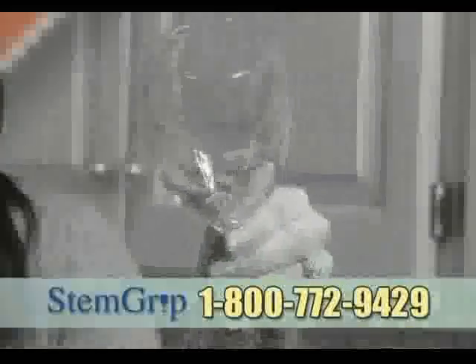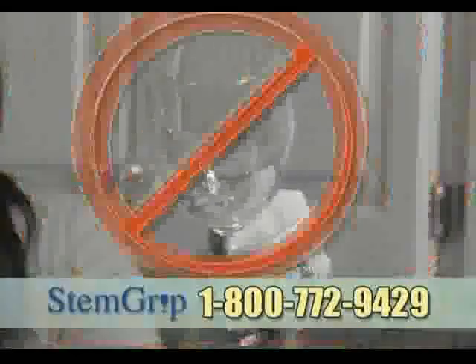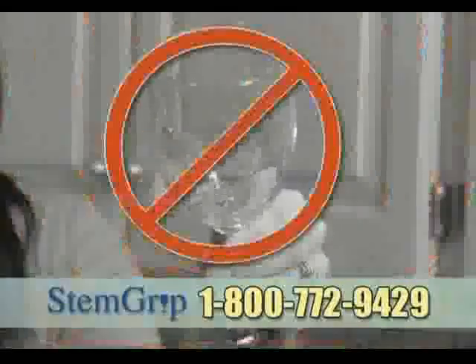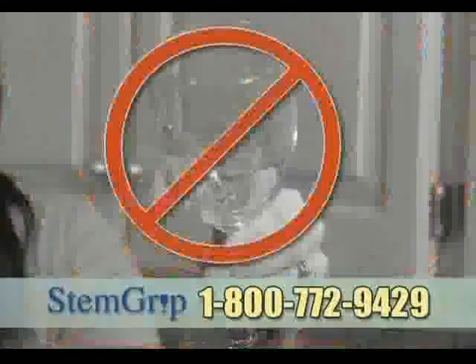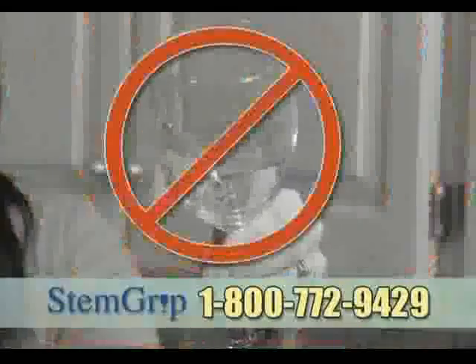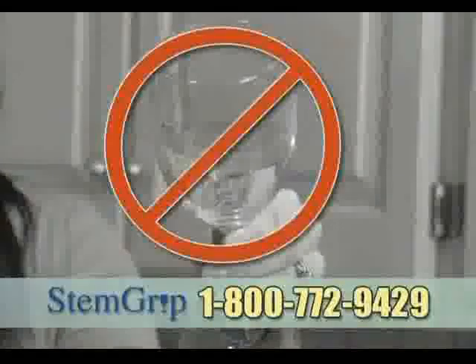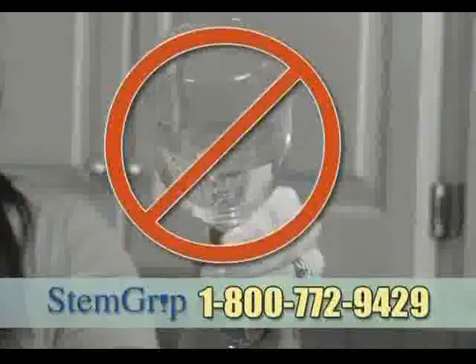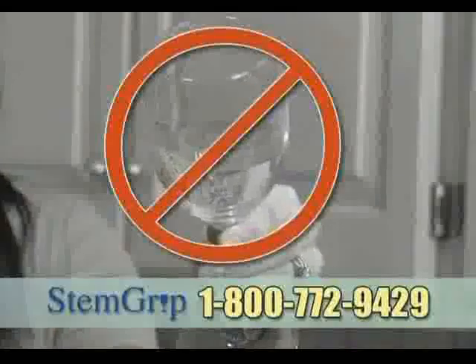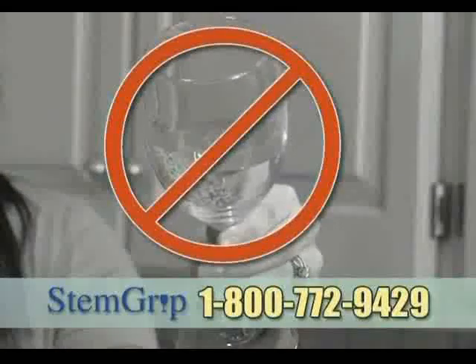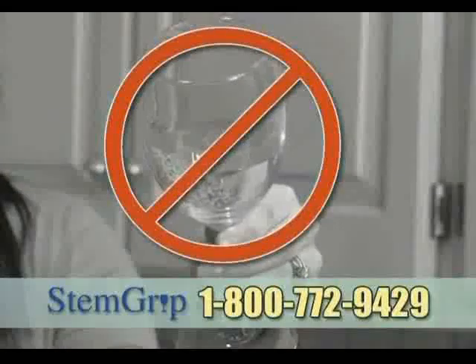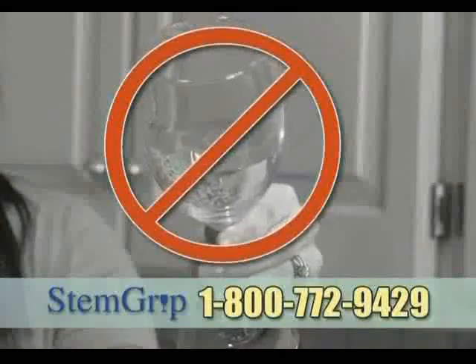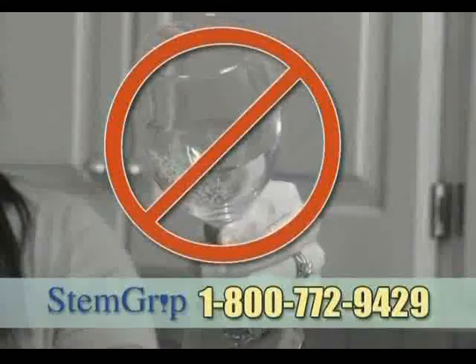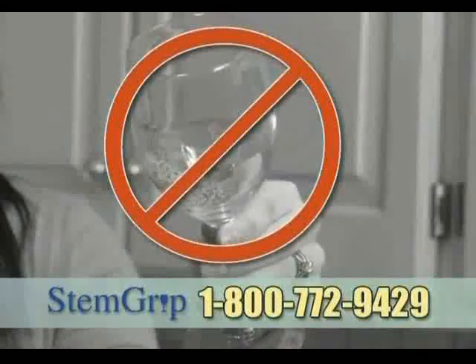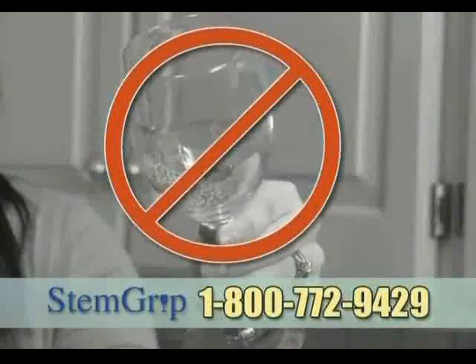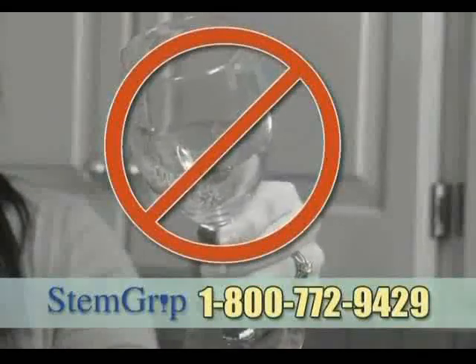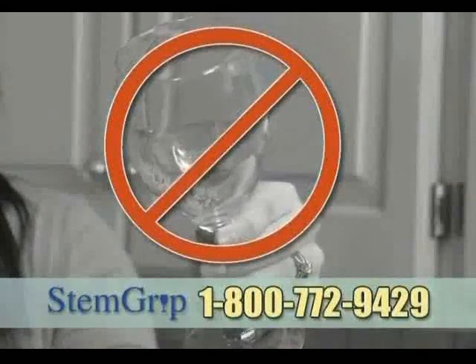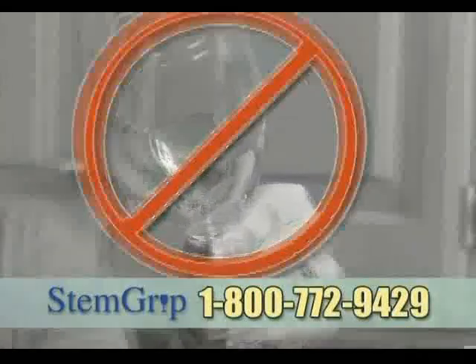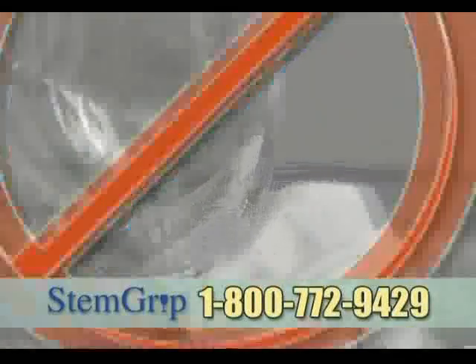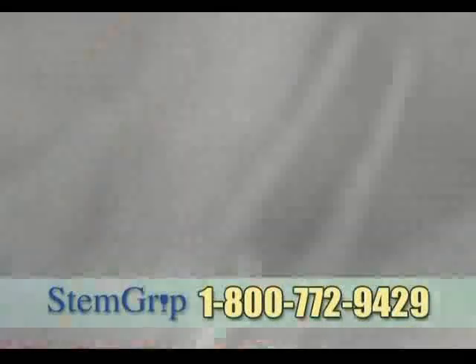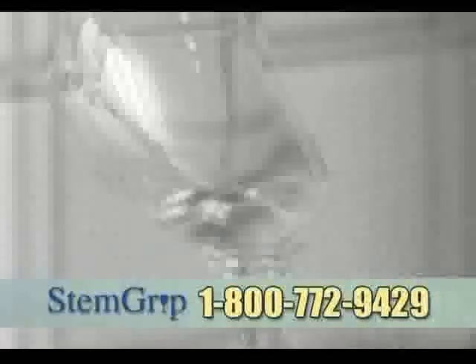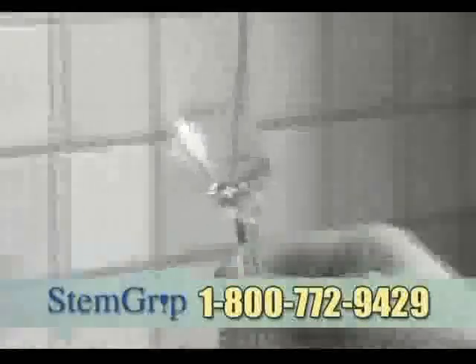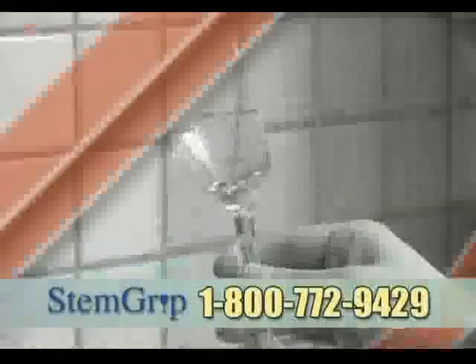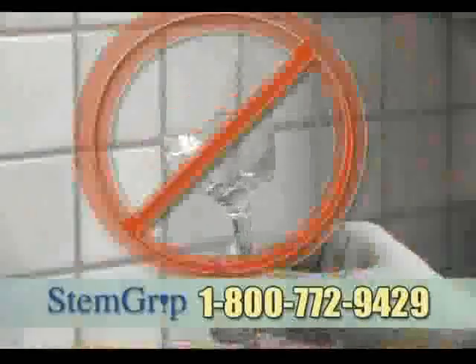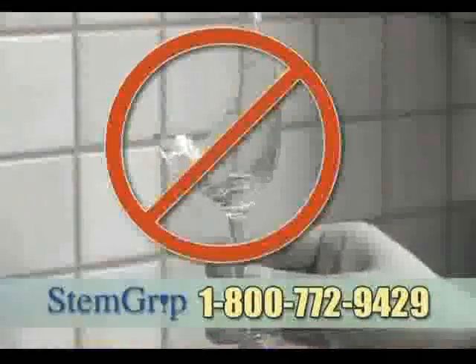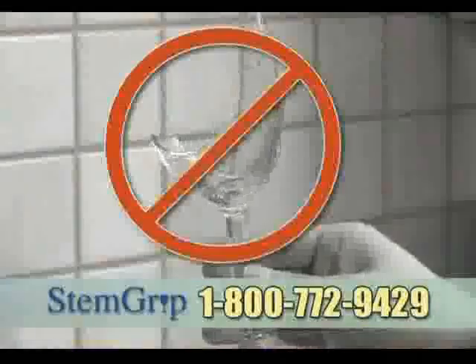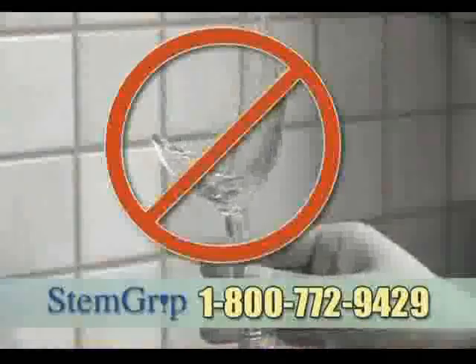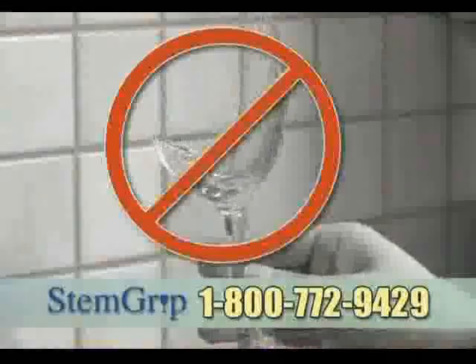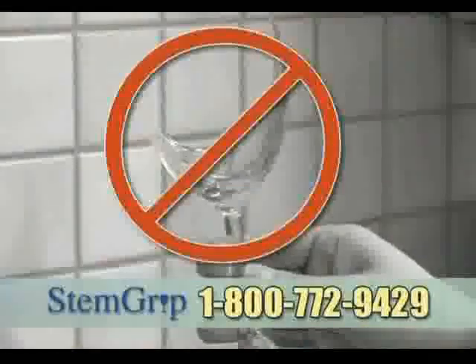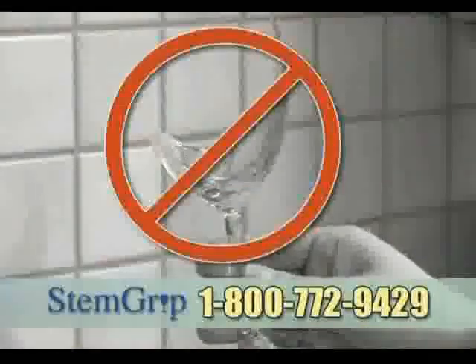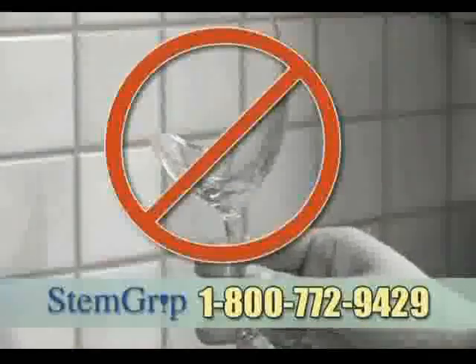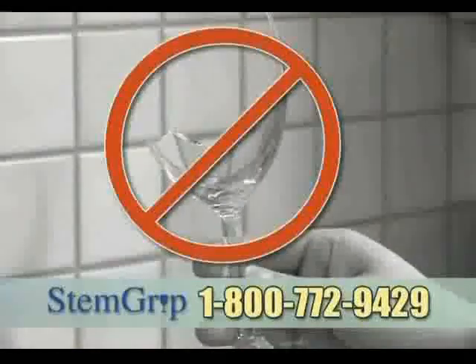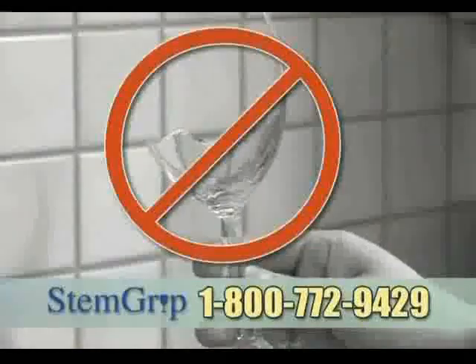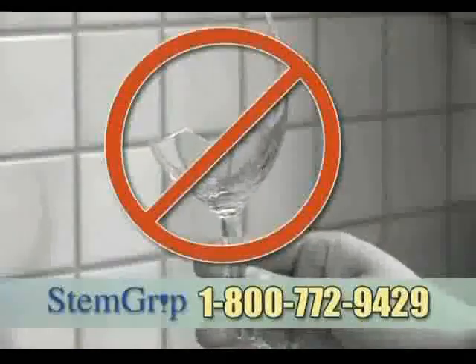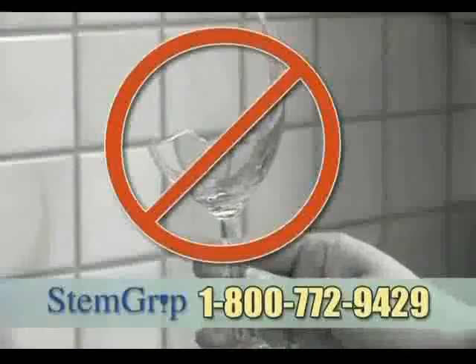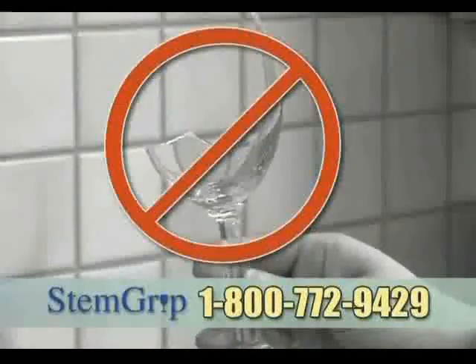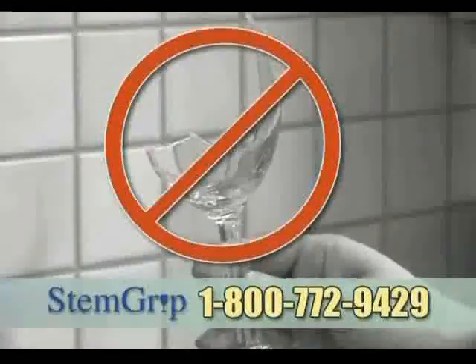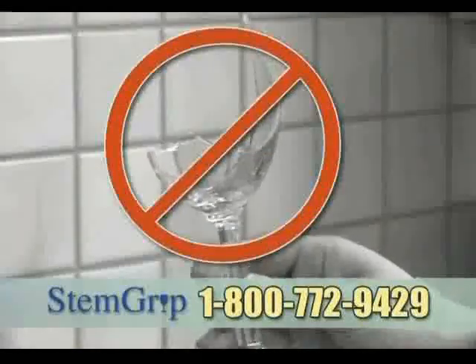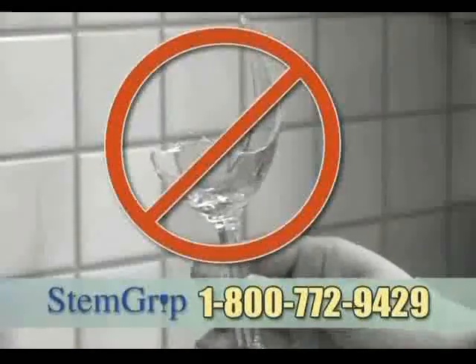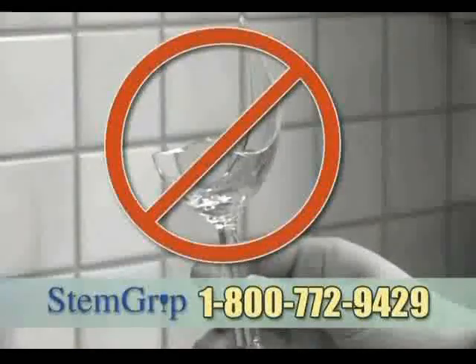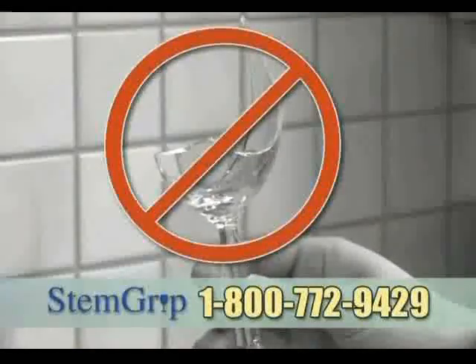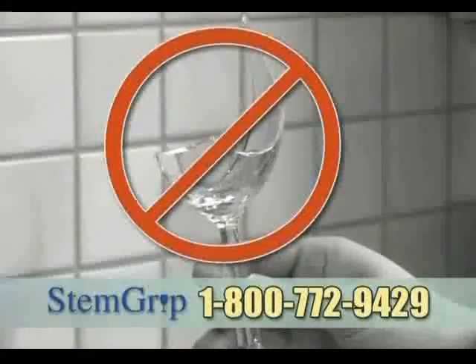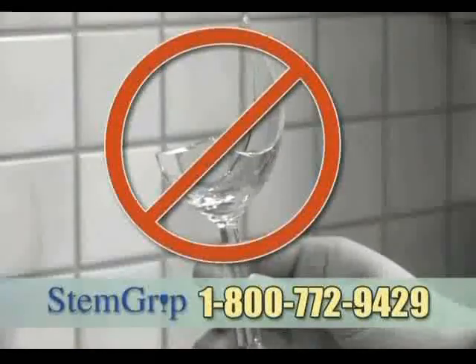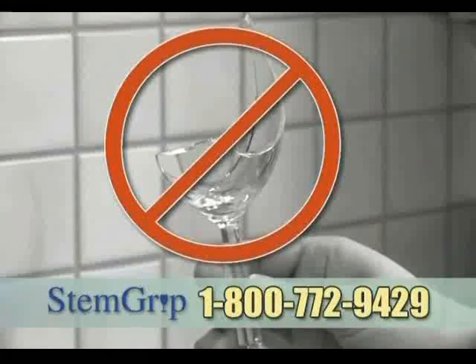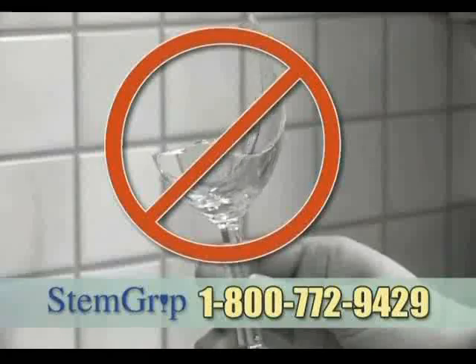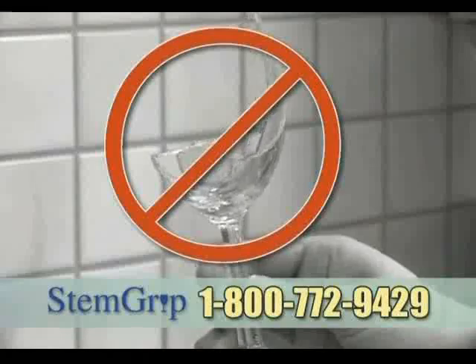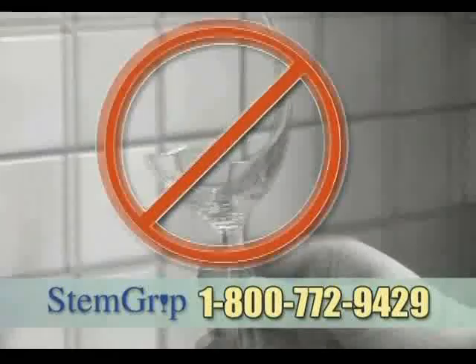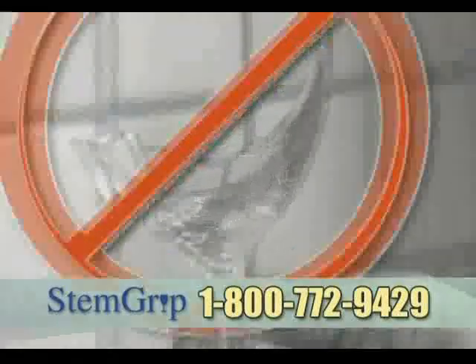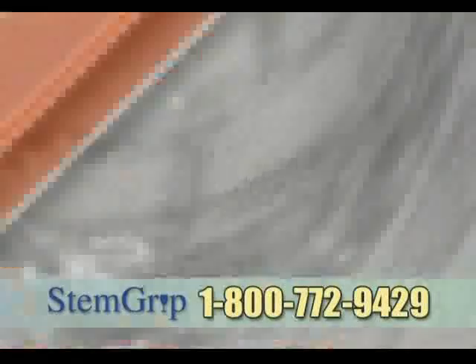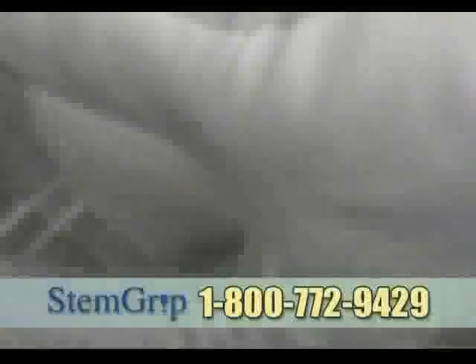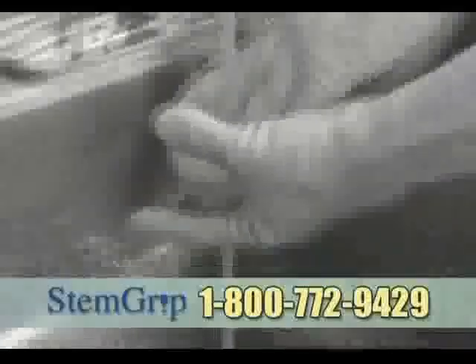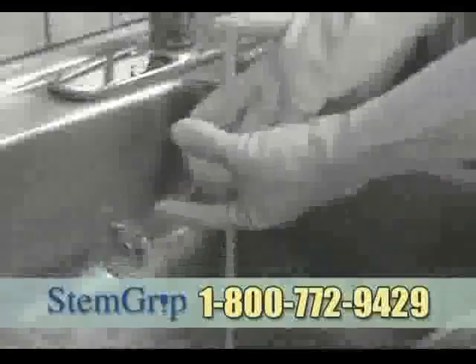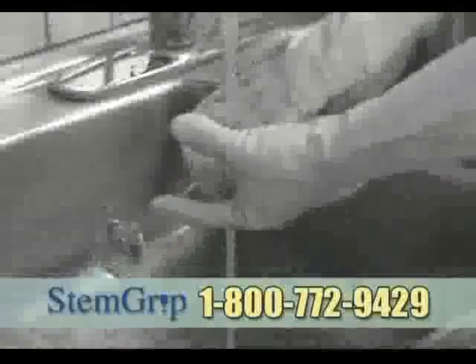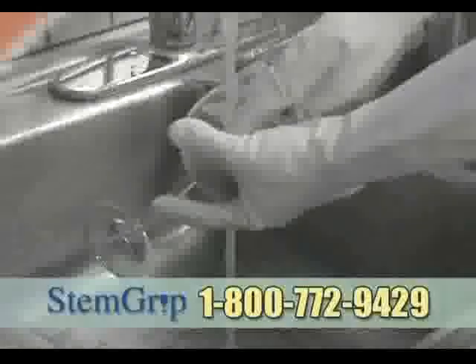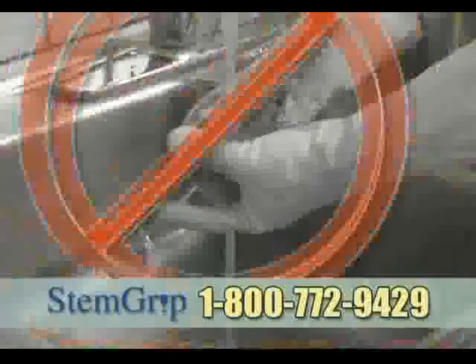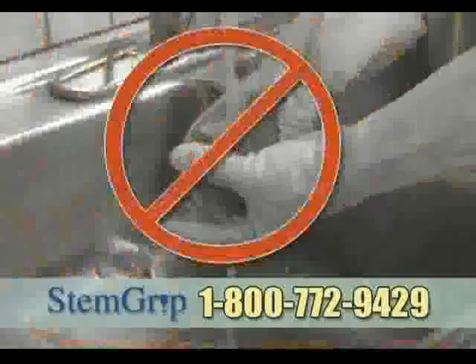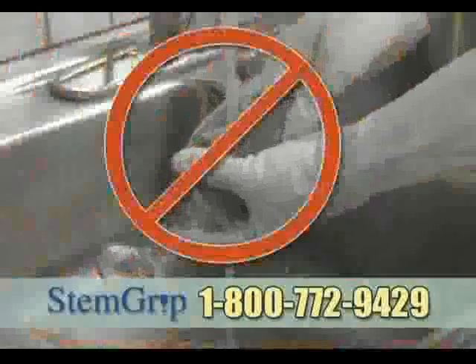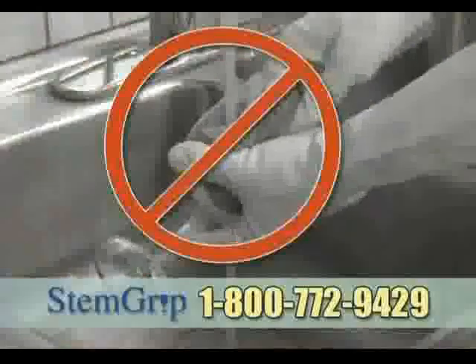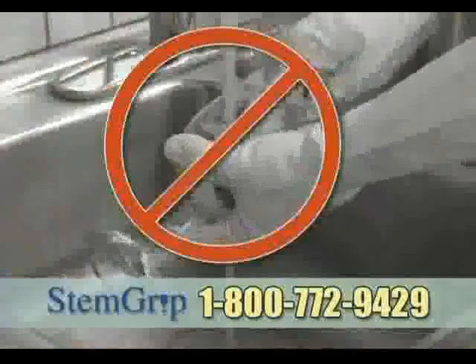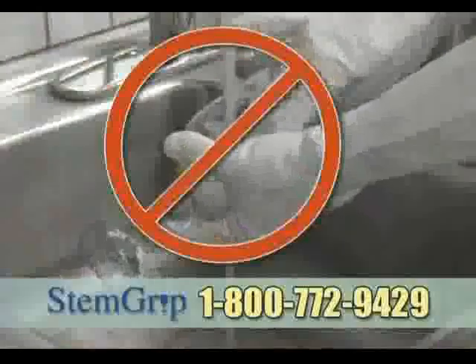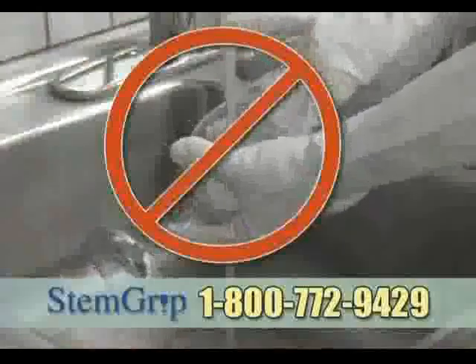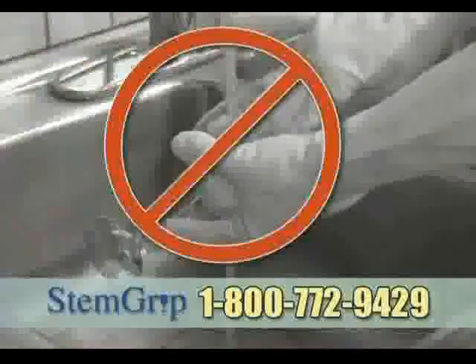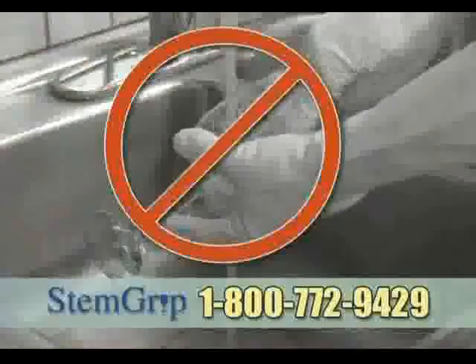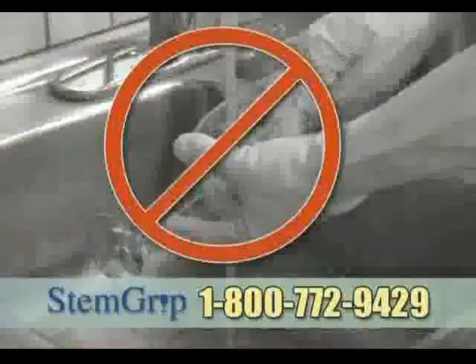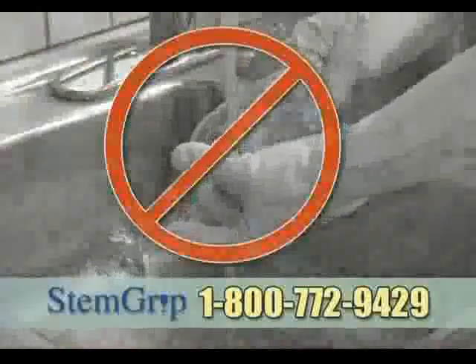No more ugly sediment stains. No more rattling, cracking, chipping, or breaking. And no more hand washing.